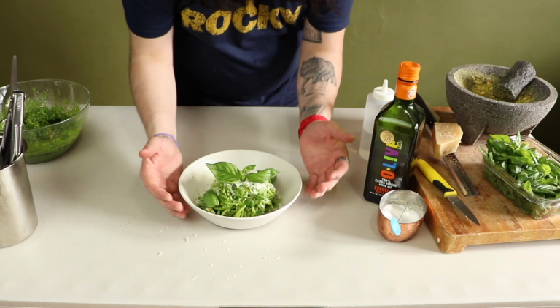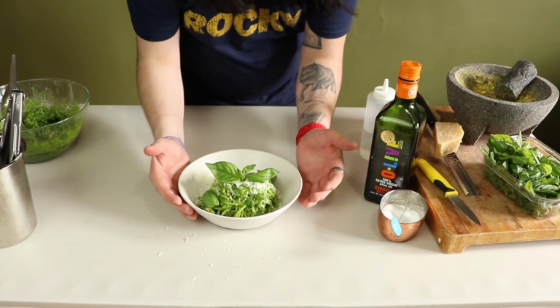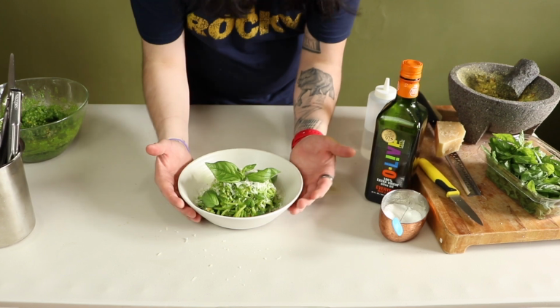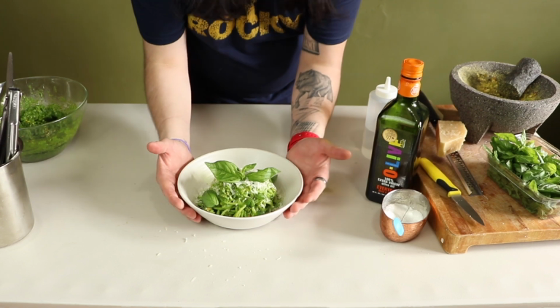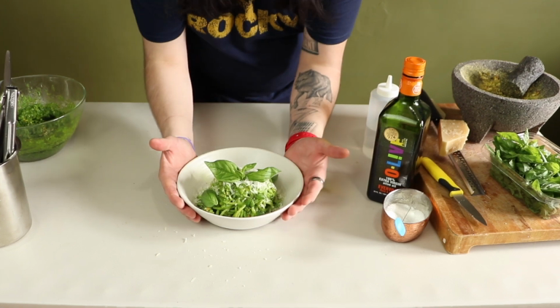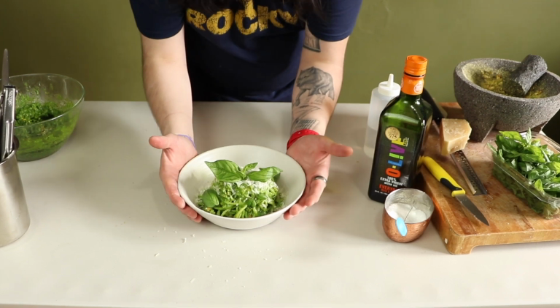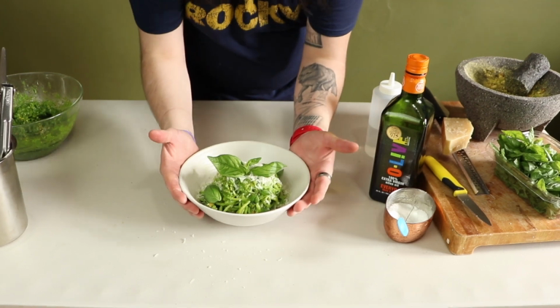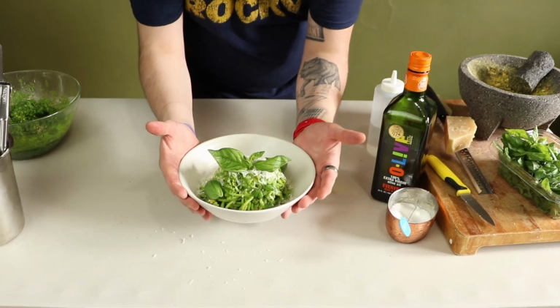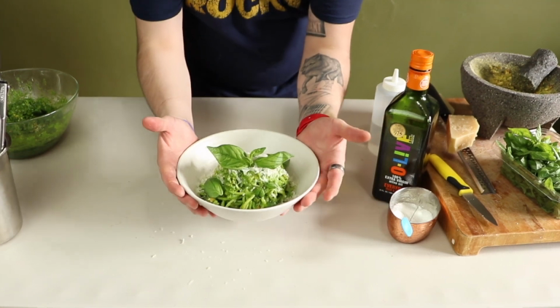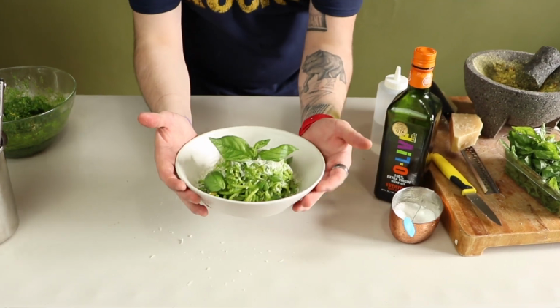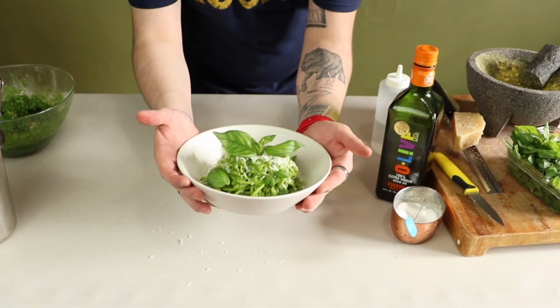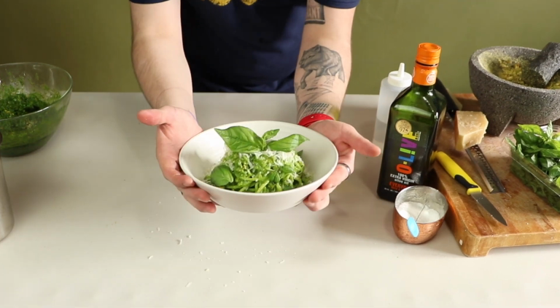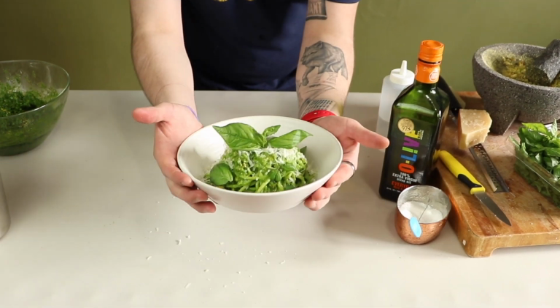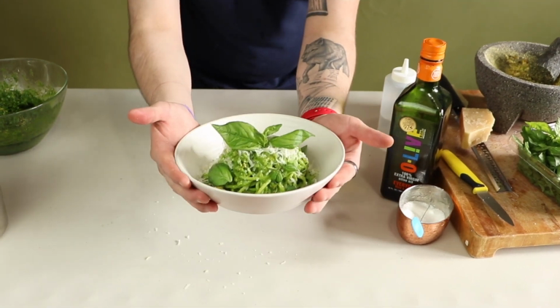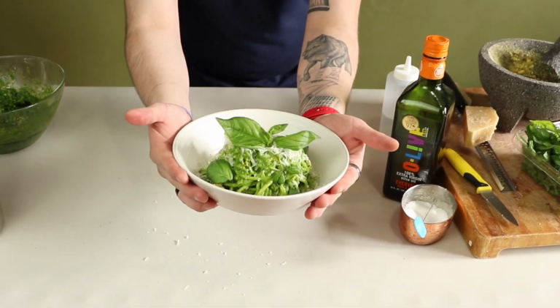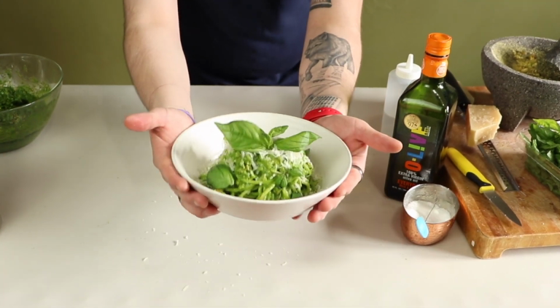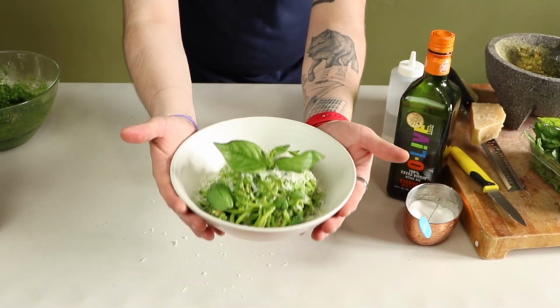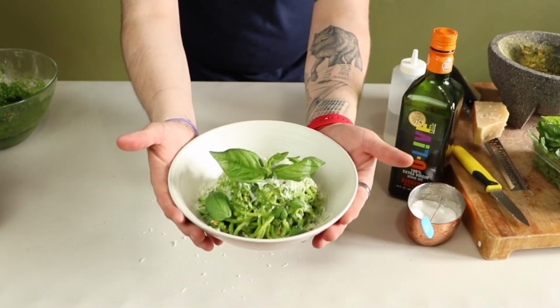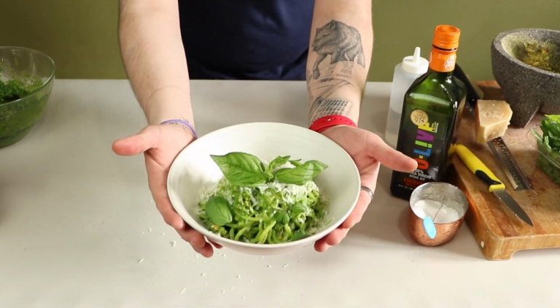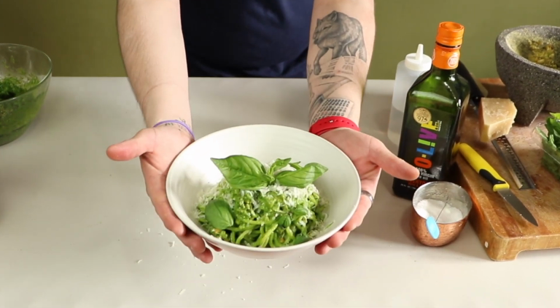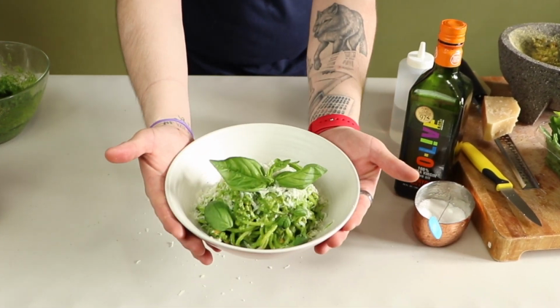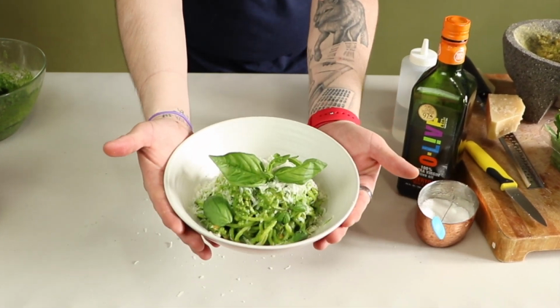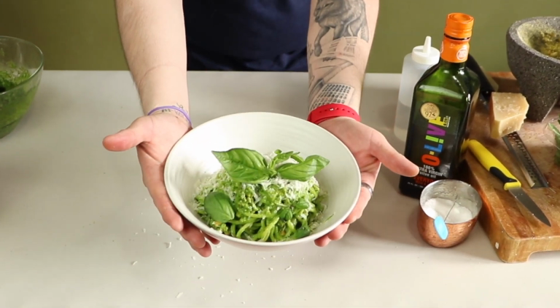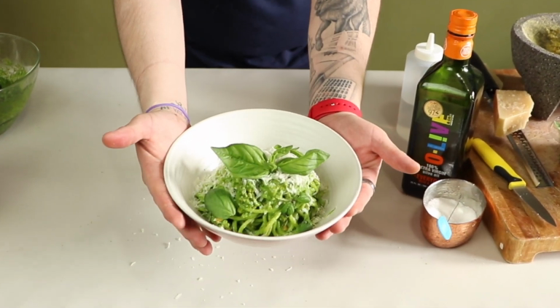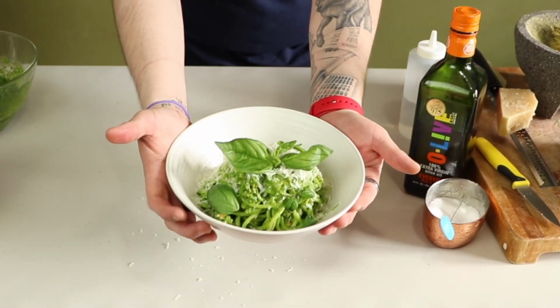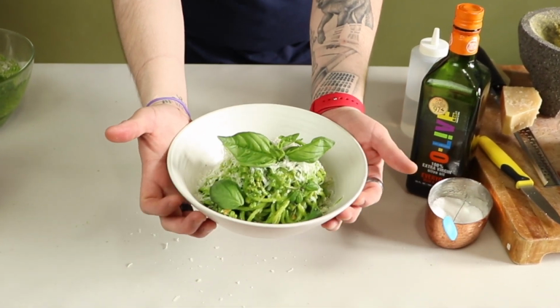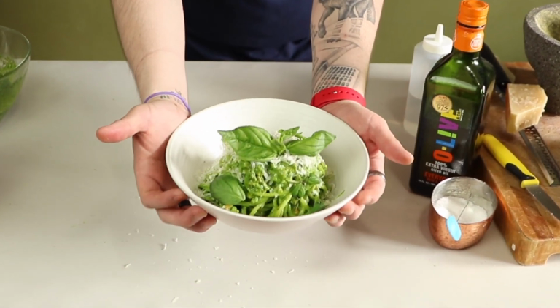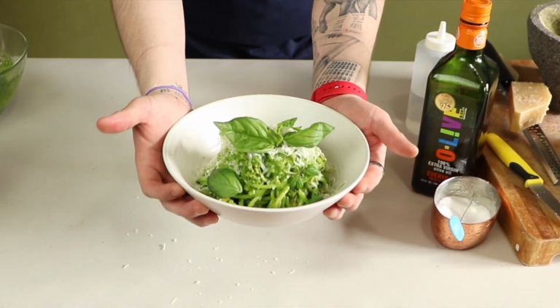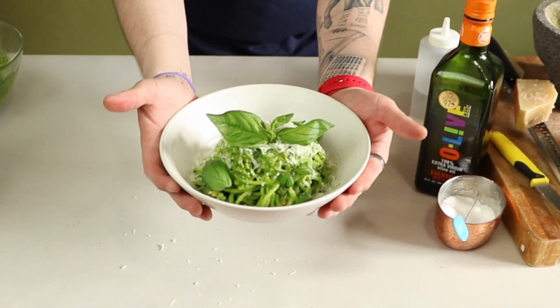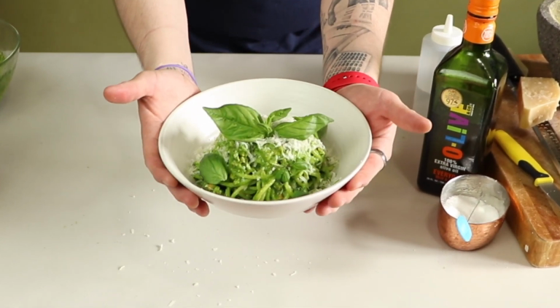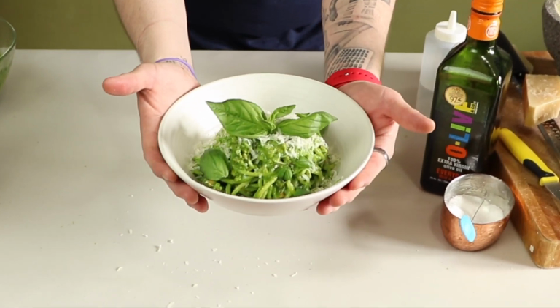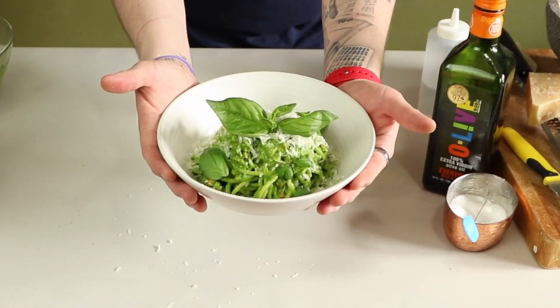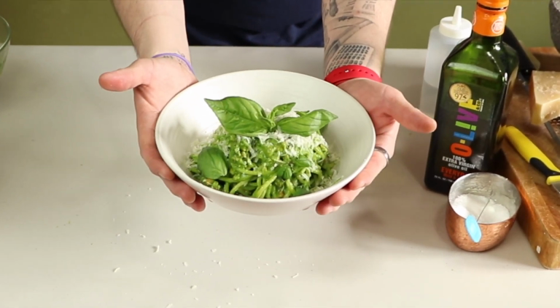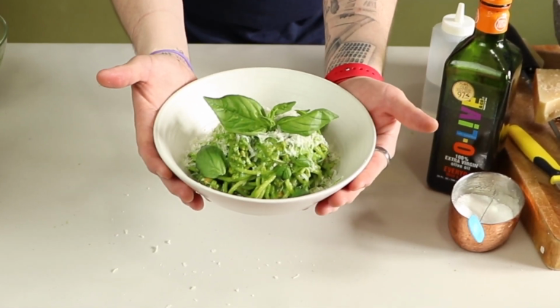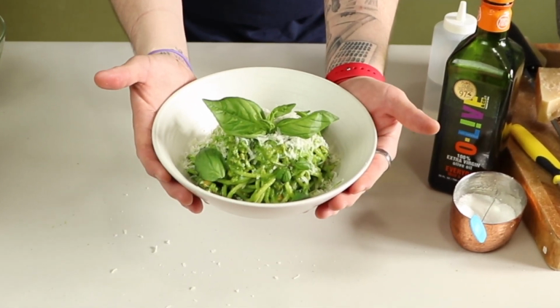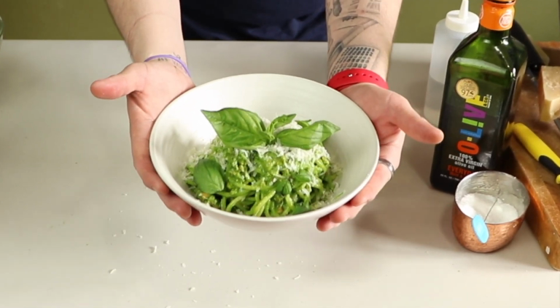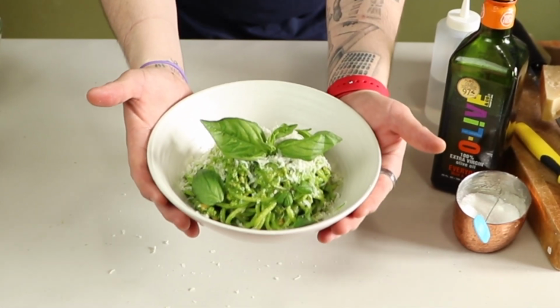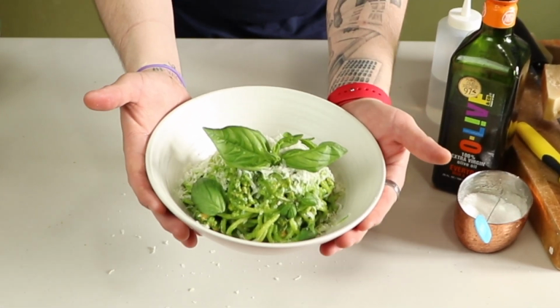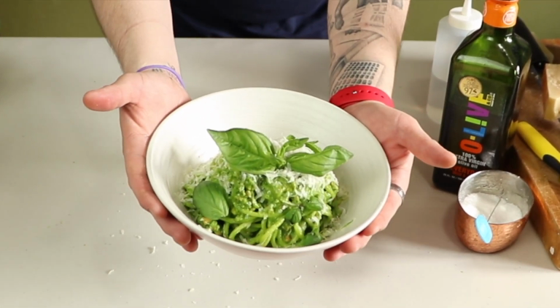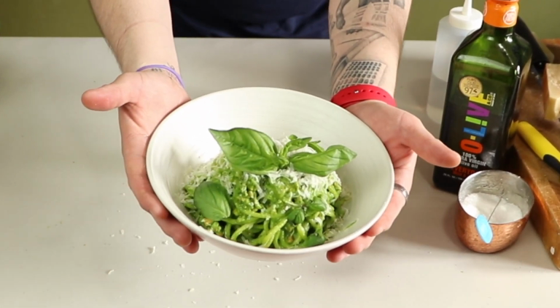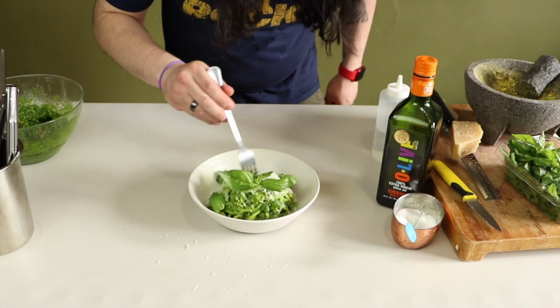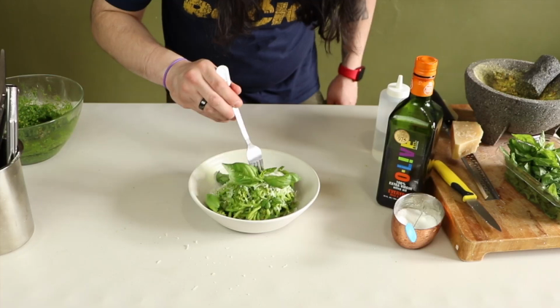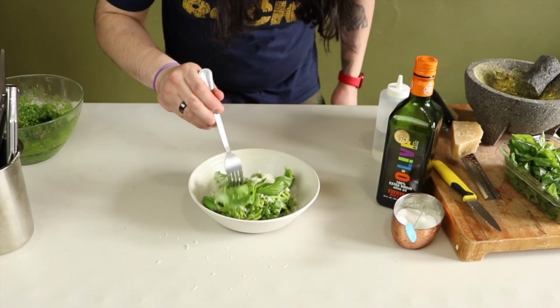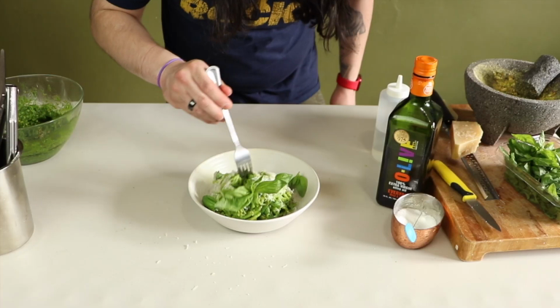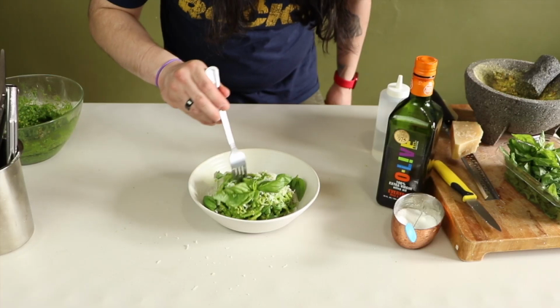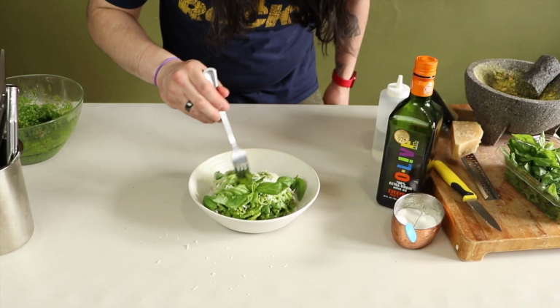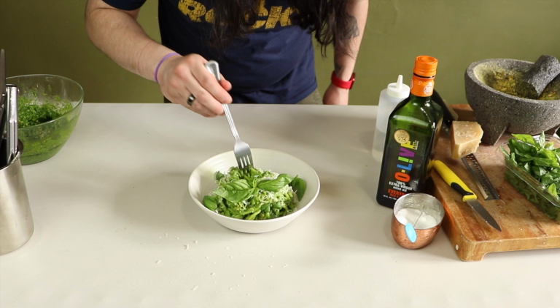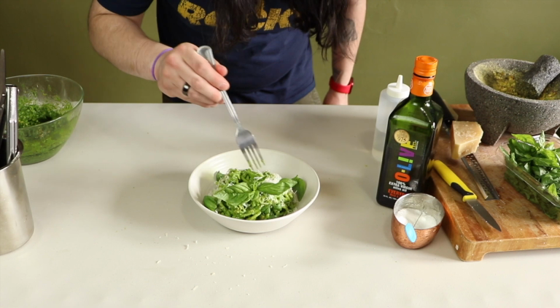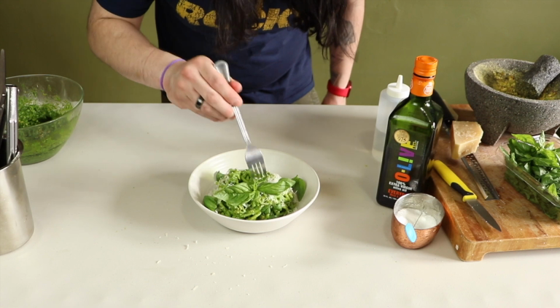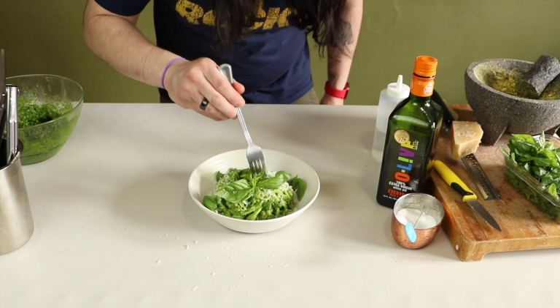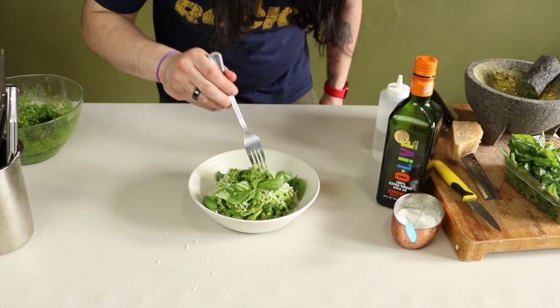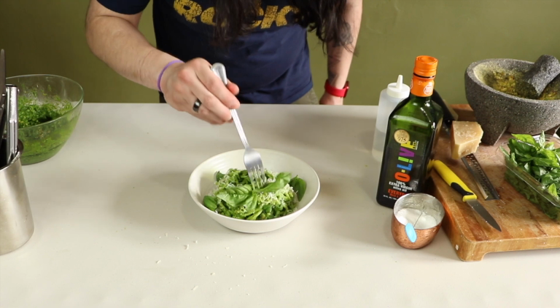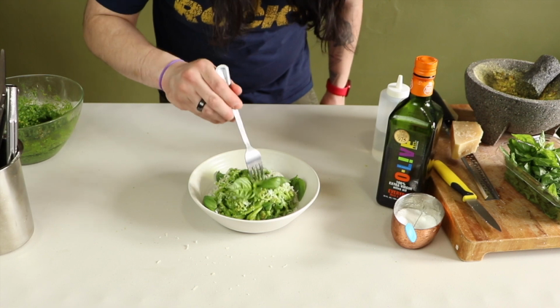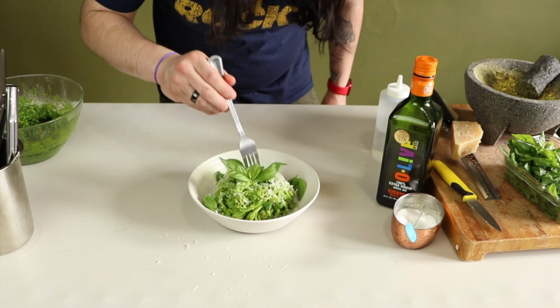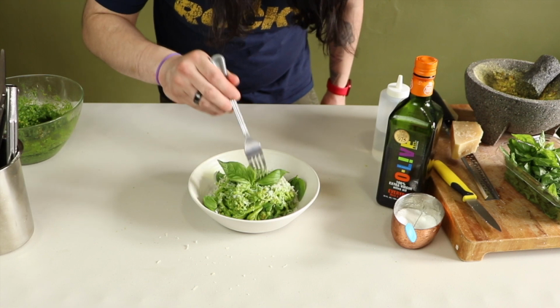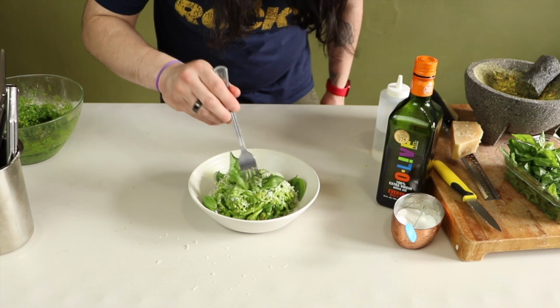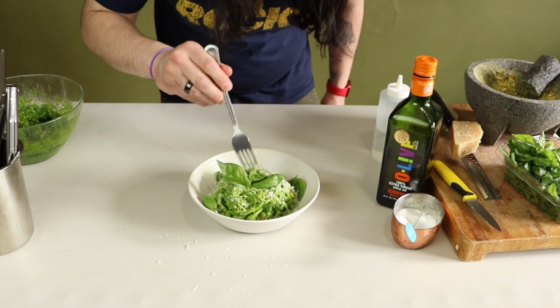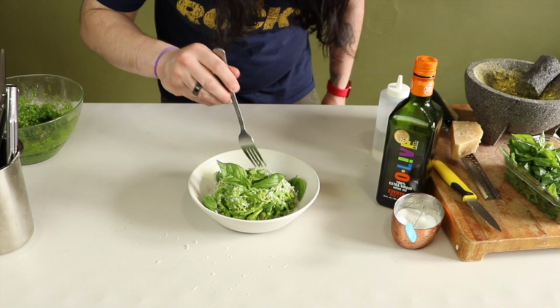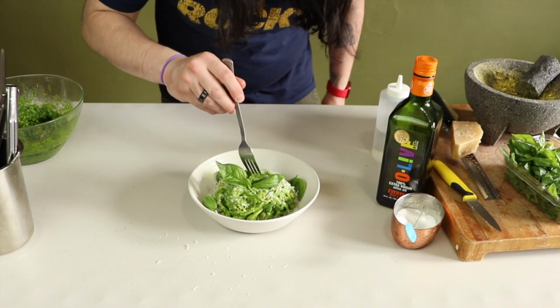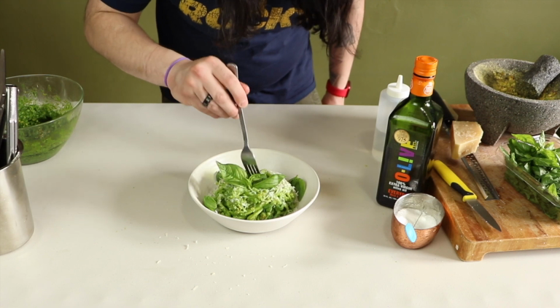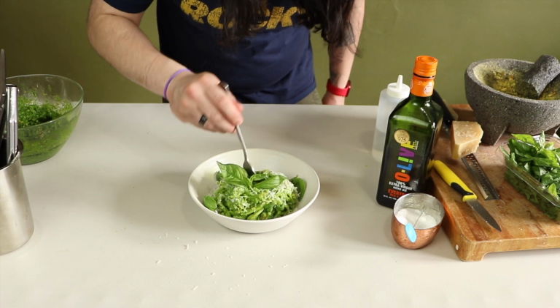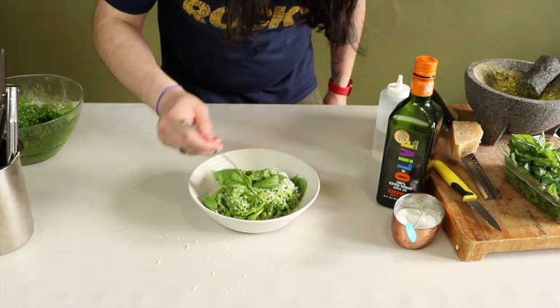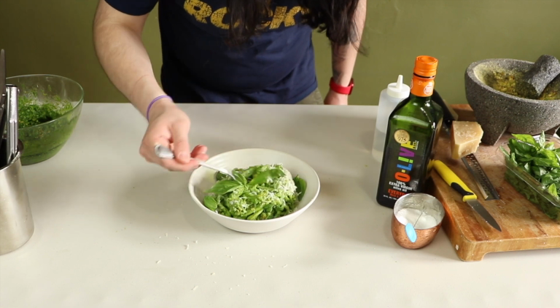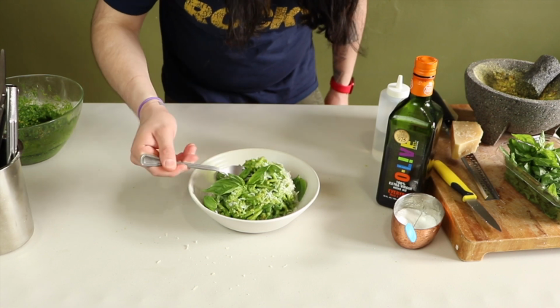Now you have a pasta dish with the greenest pesto ever that screams summertime.